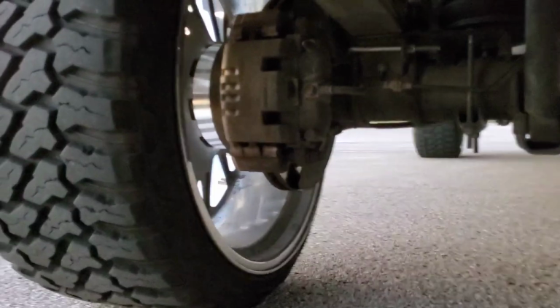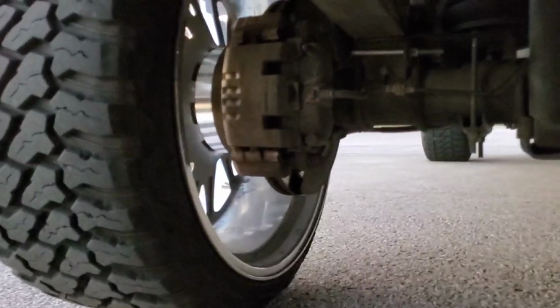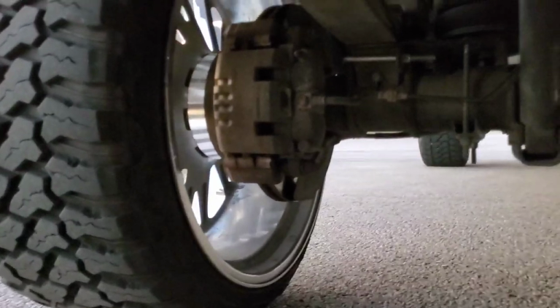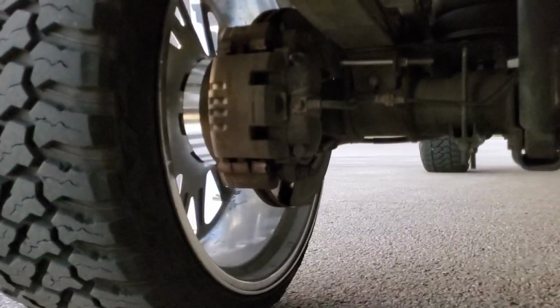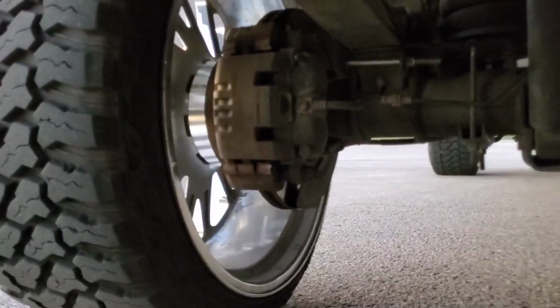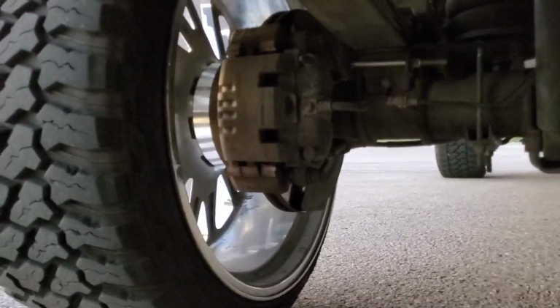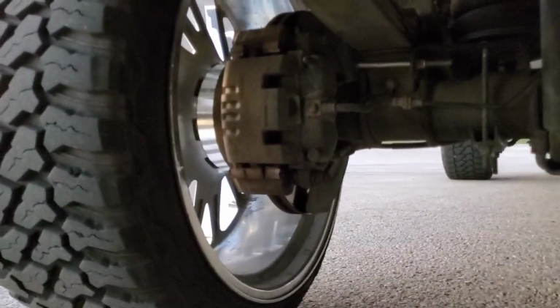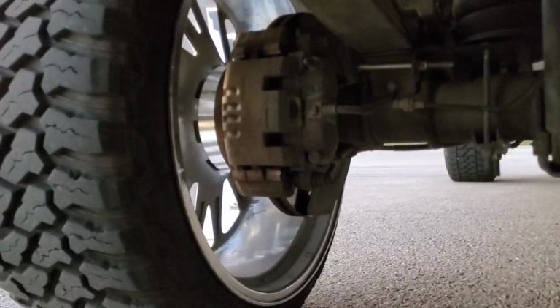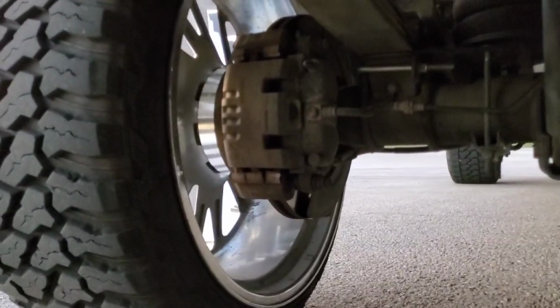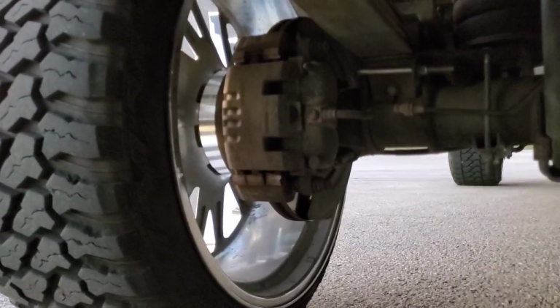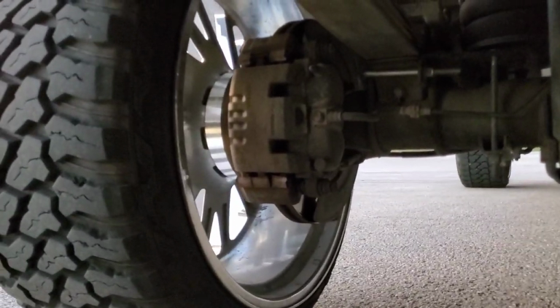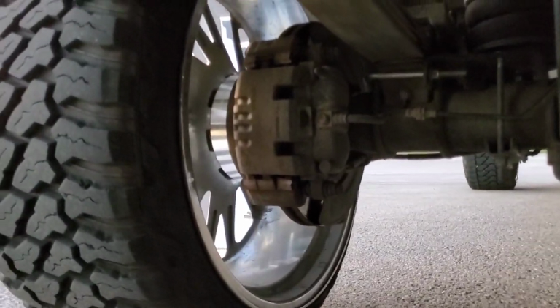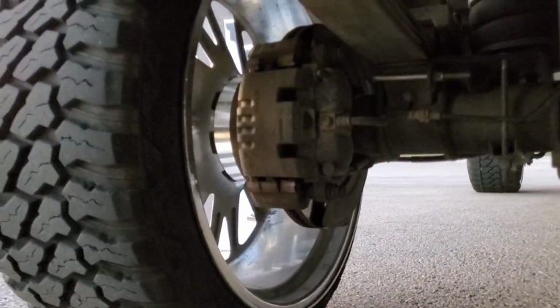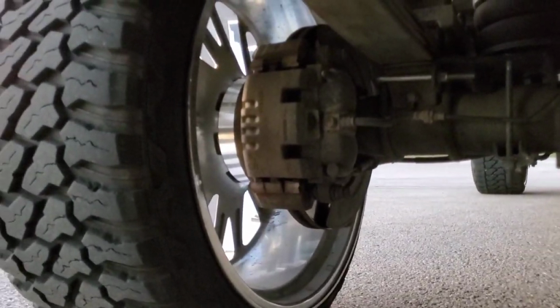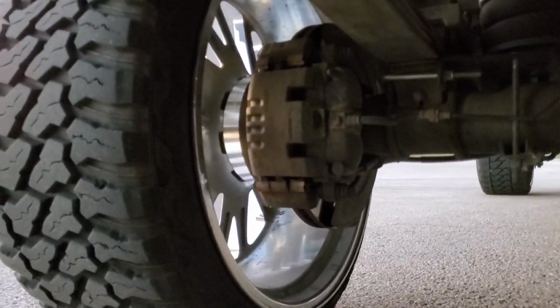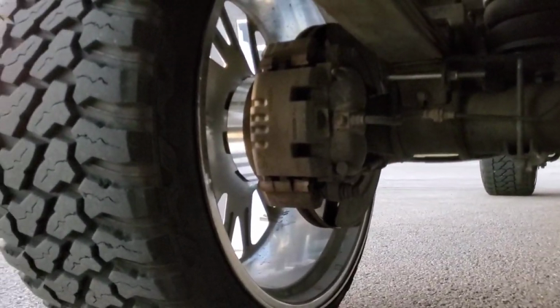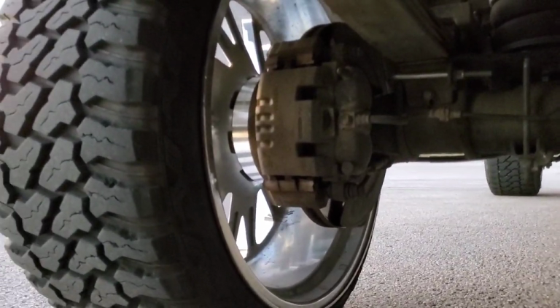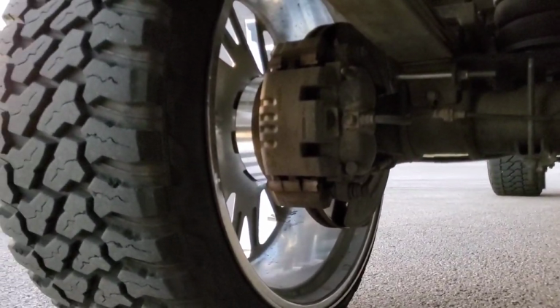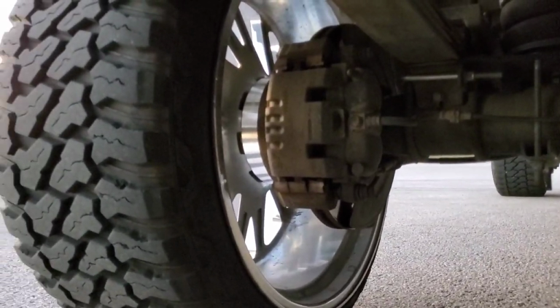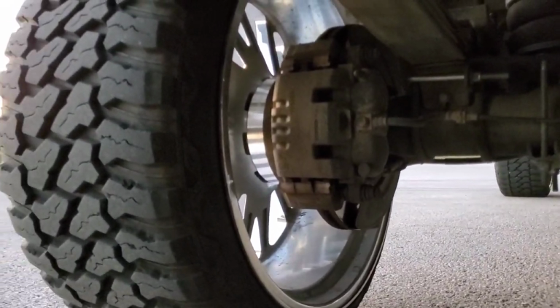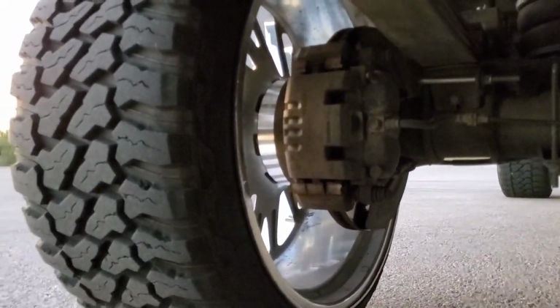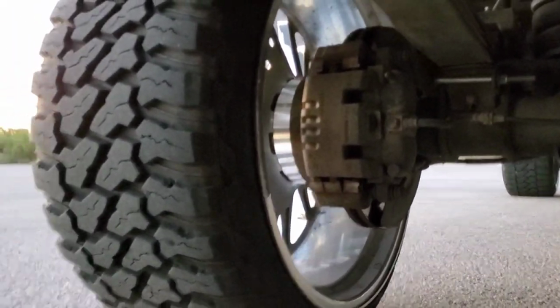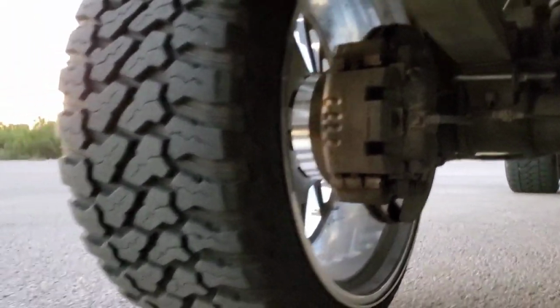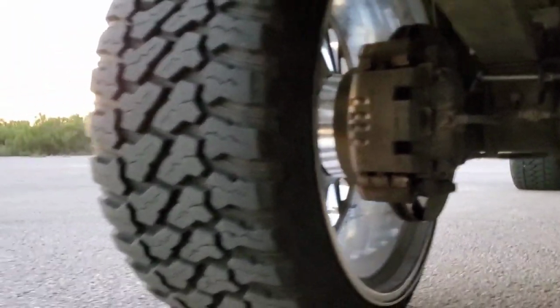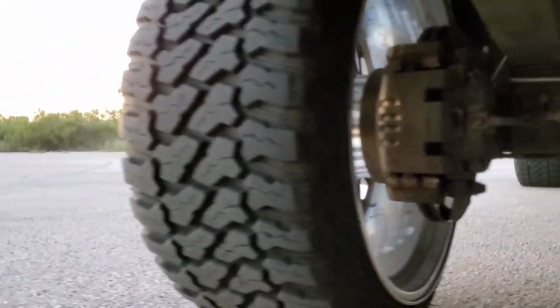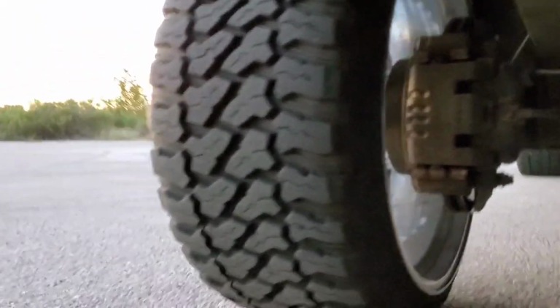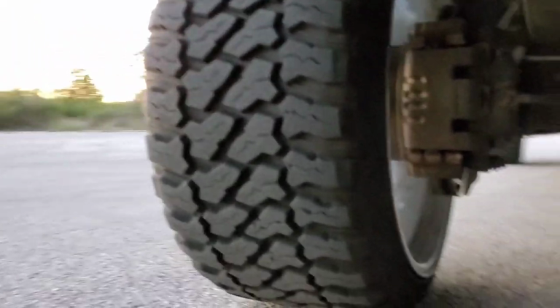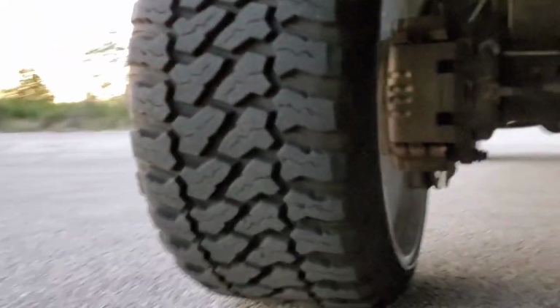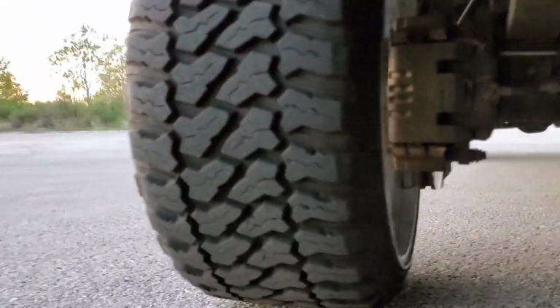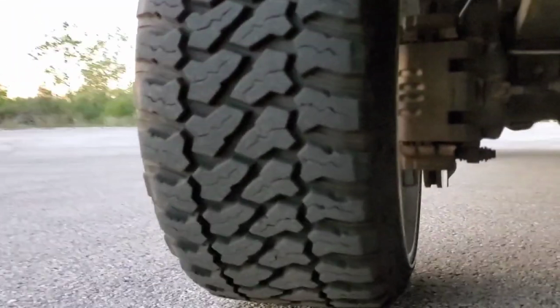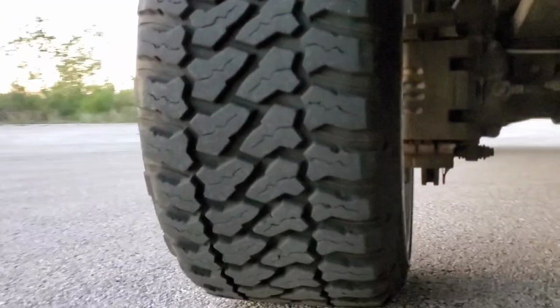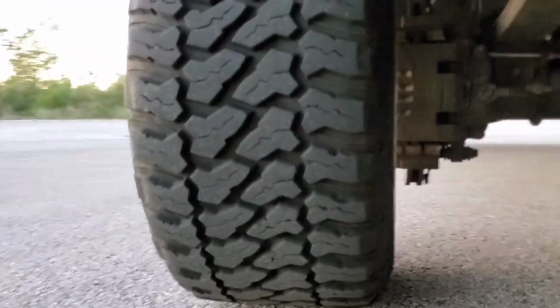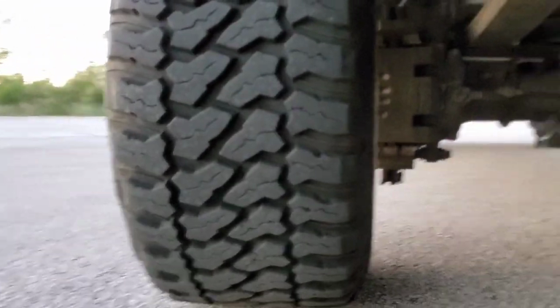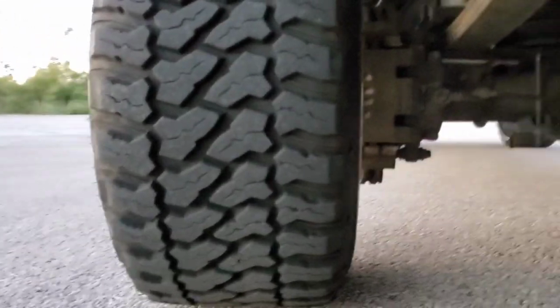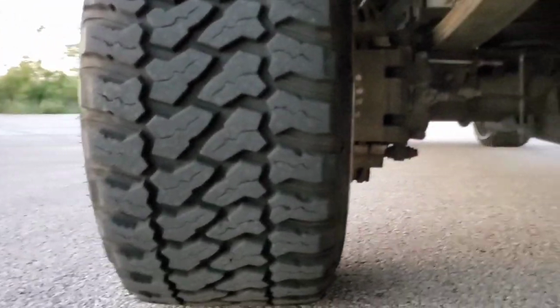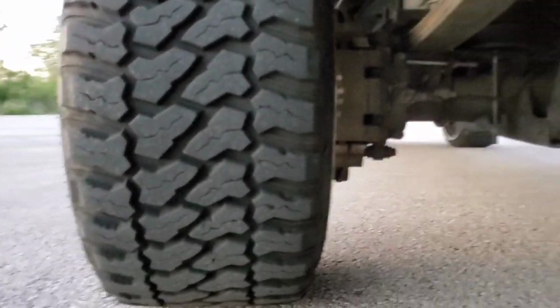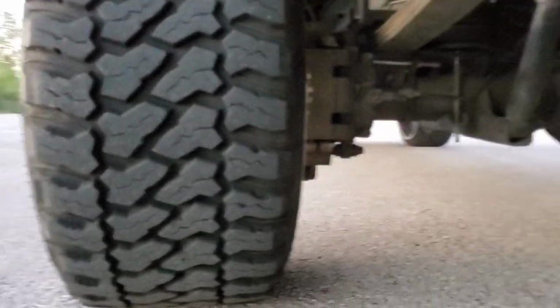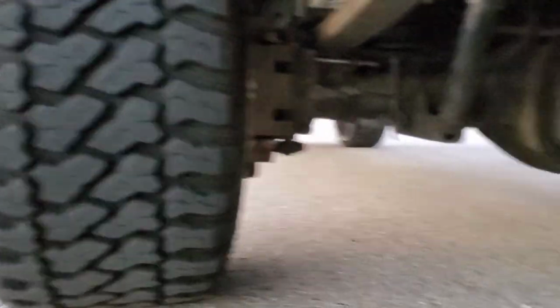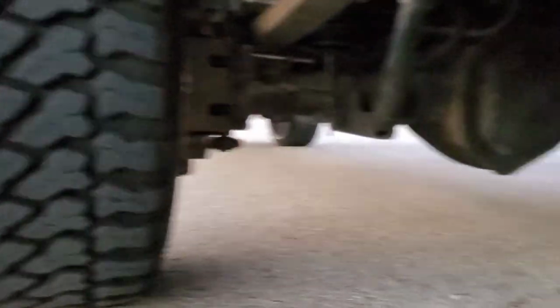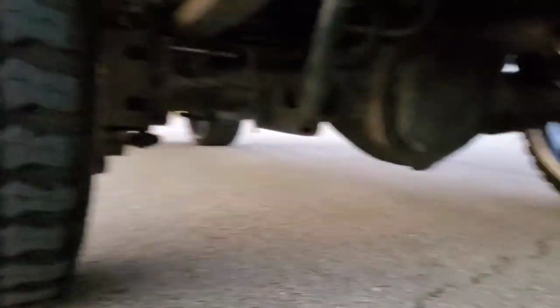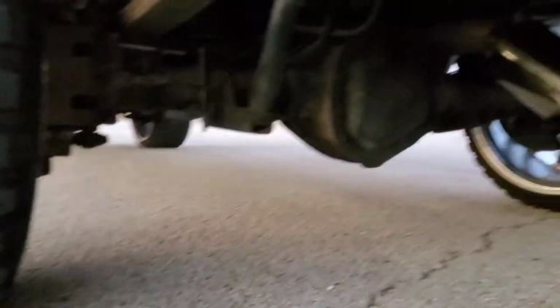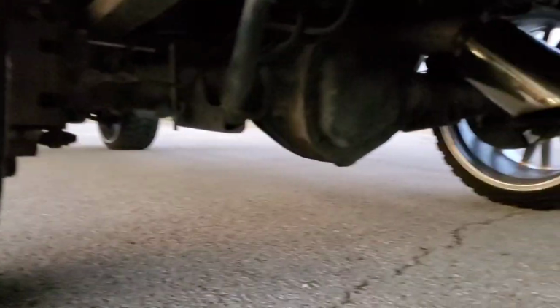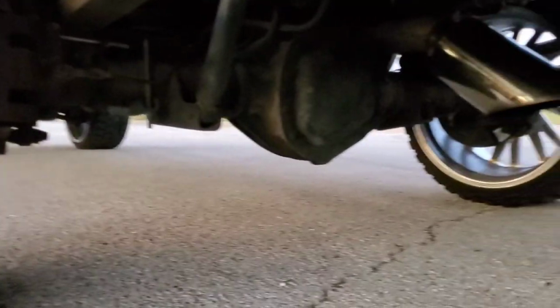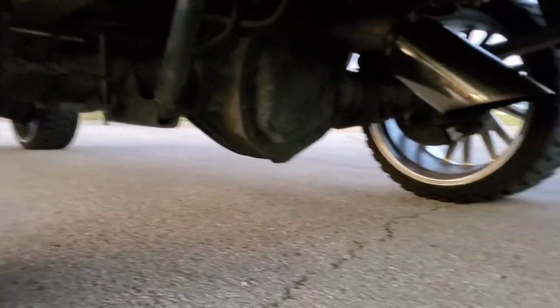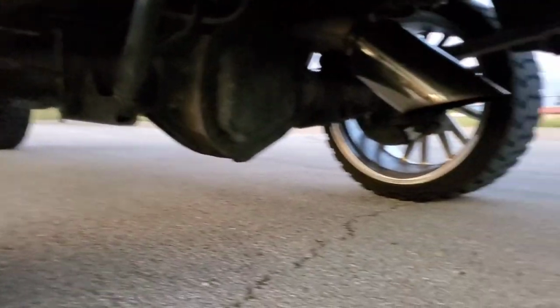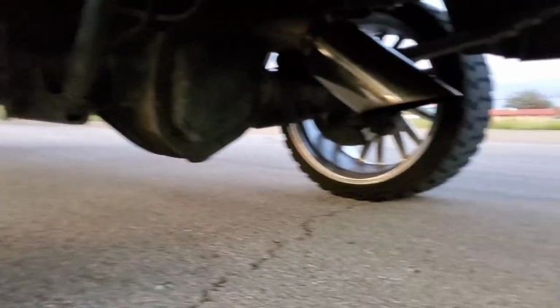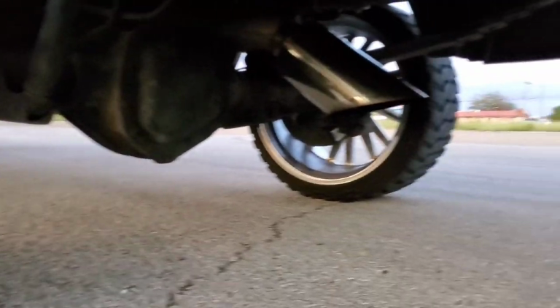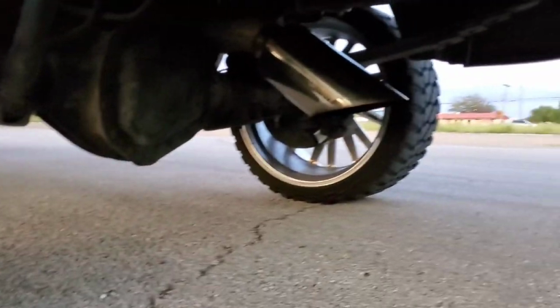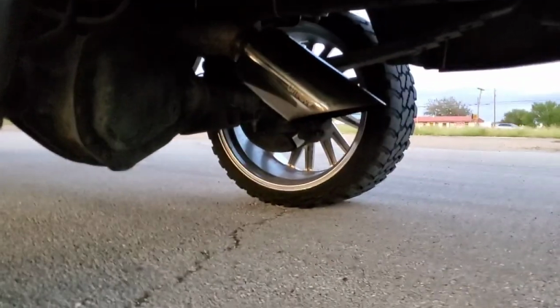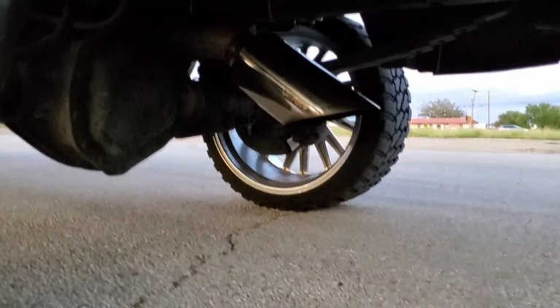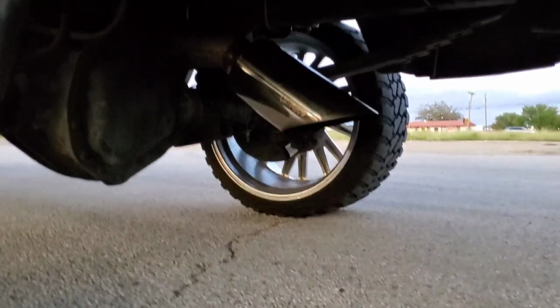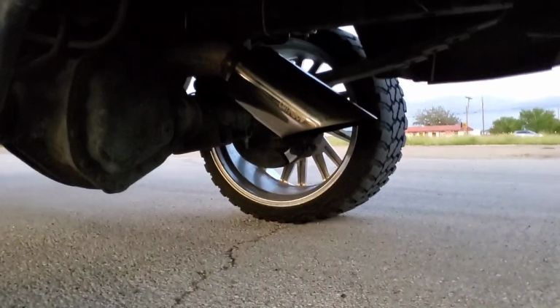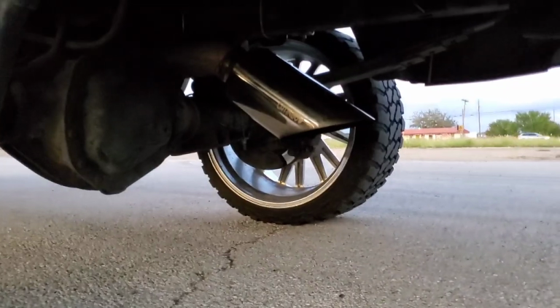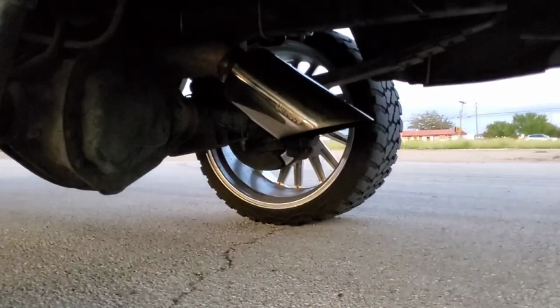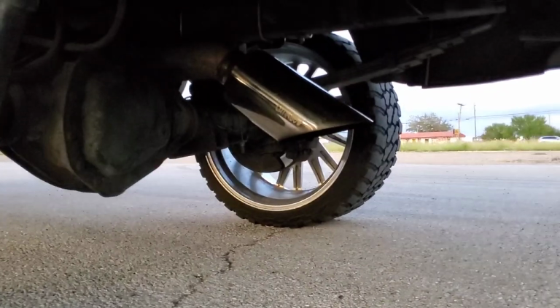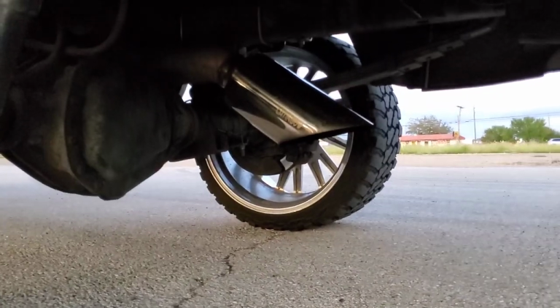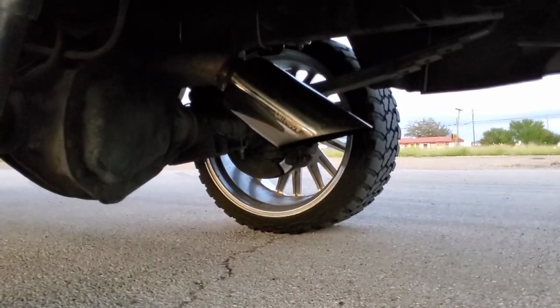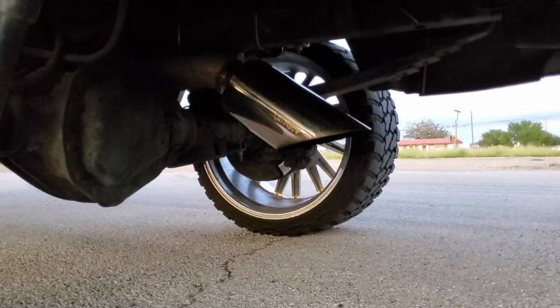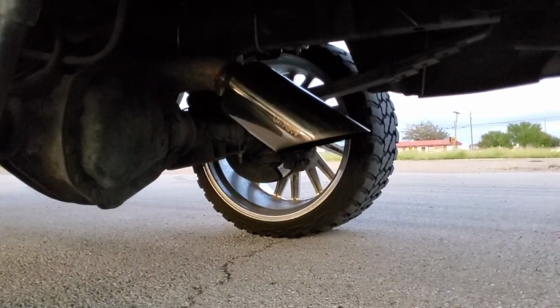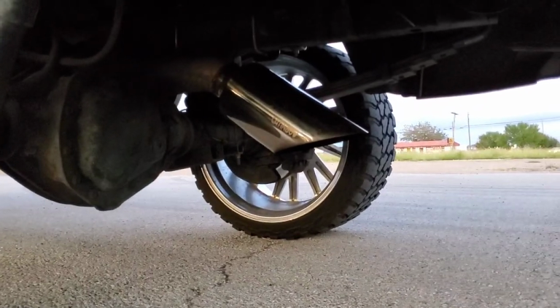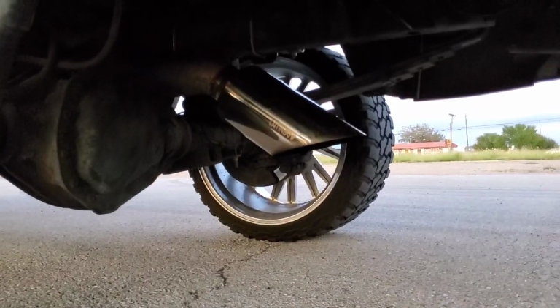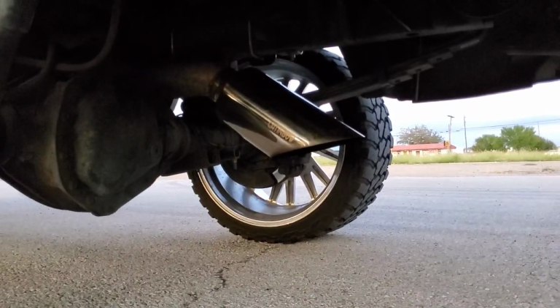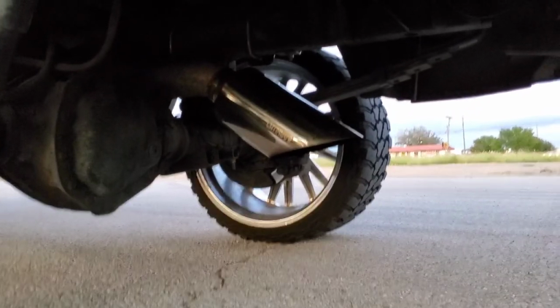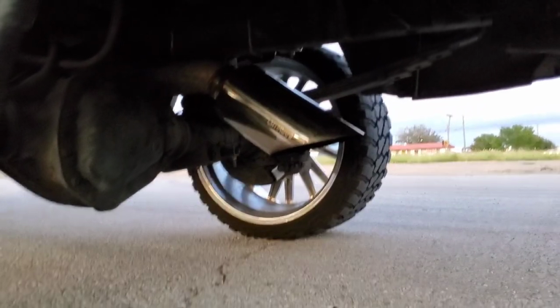That is a one-and-a-half inch spacer. And finally got an exhaust tip.